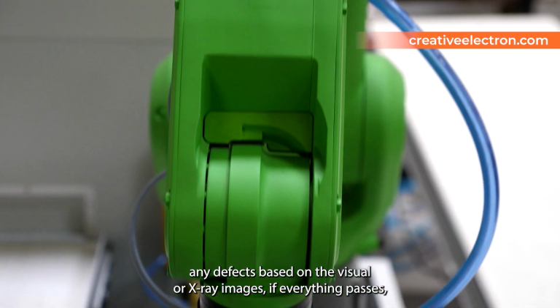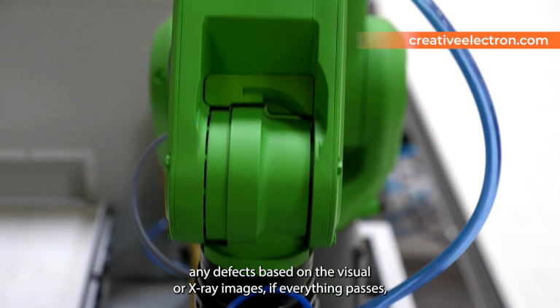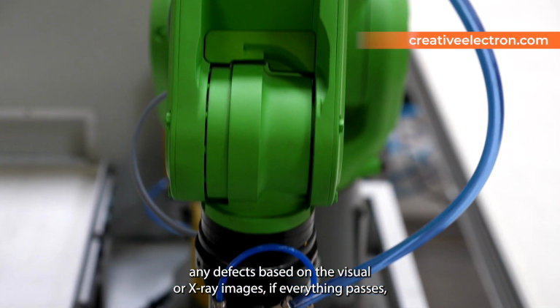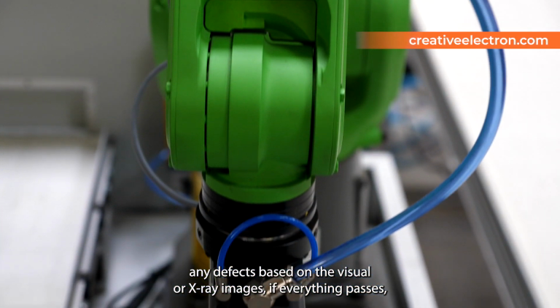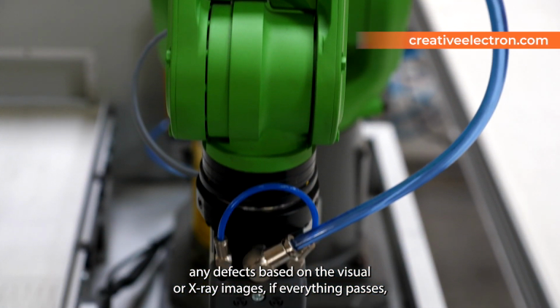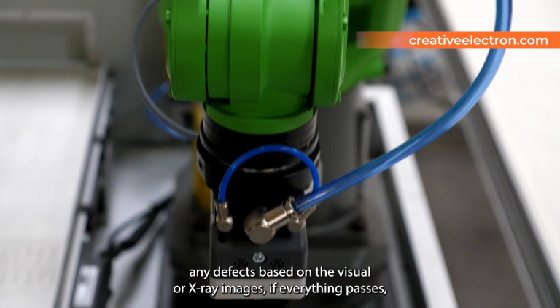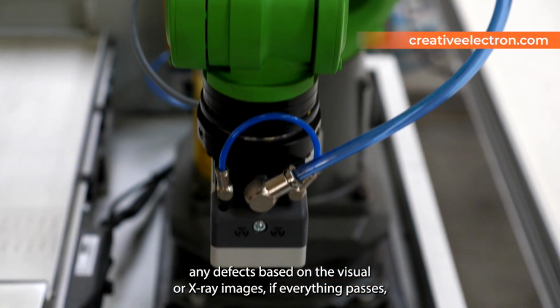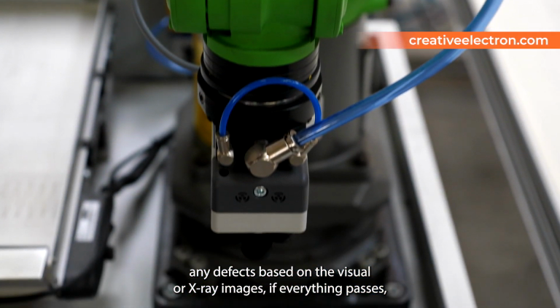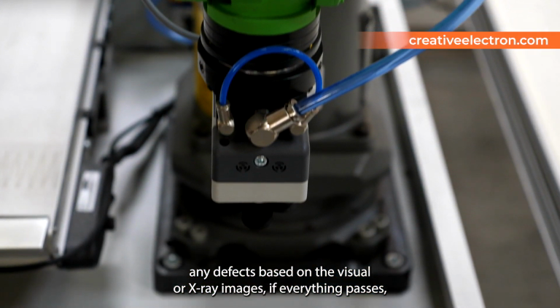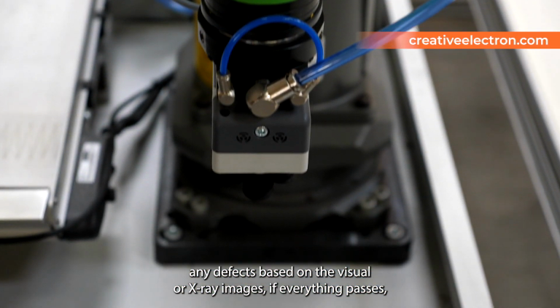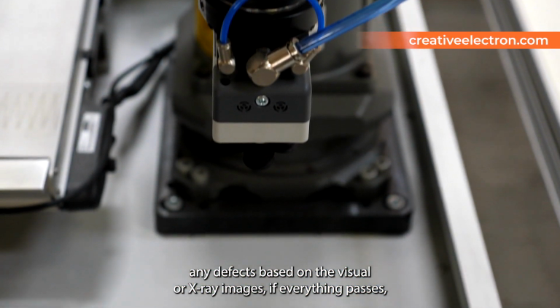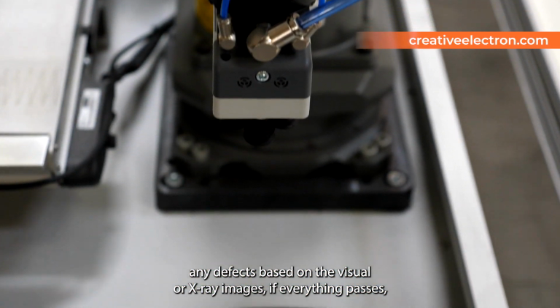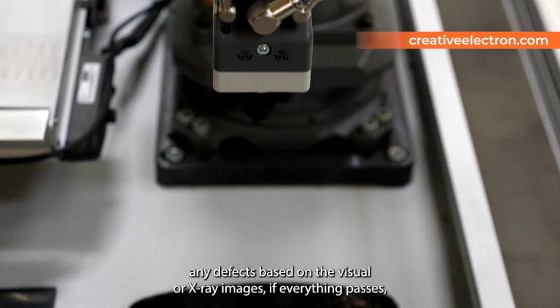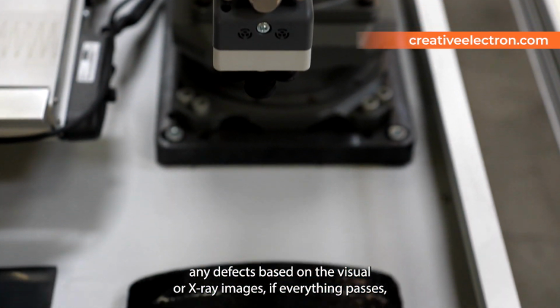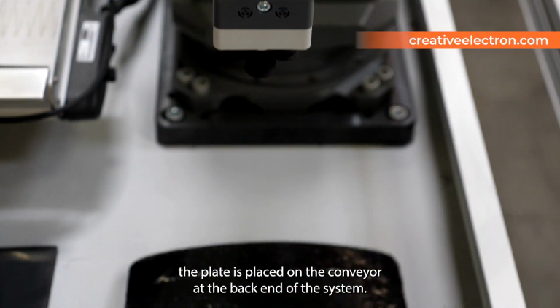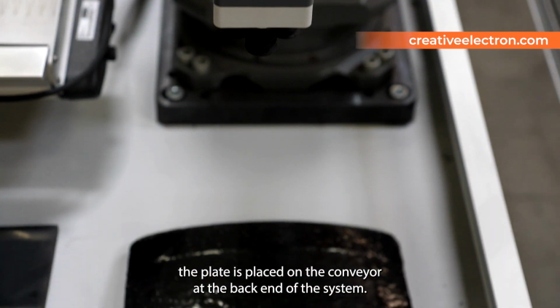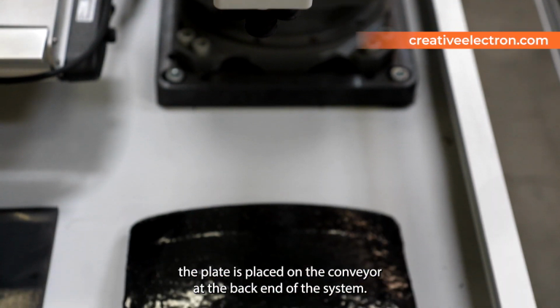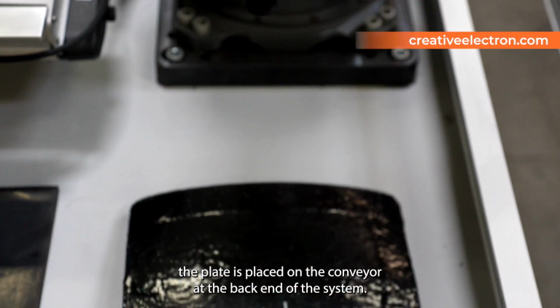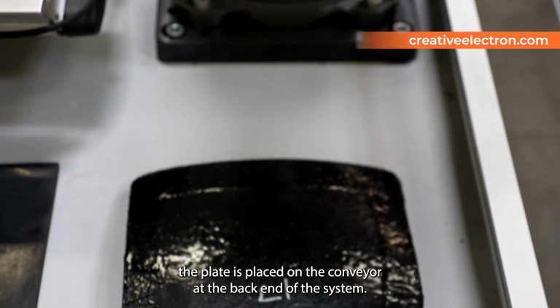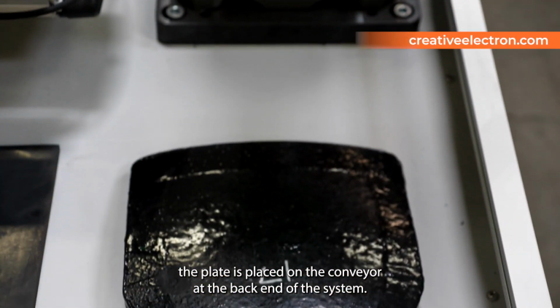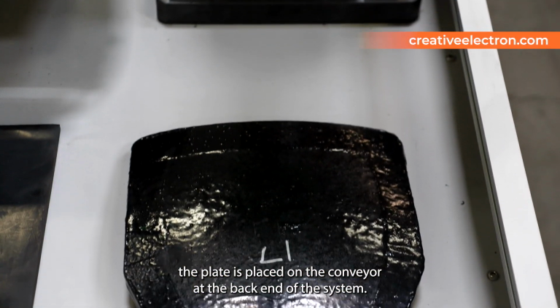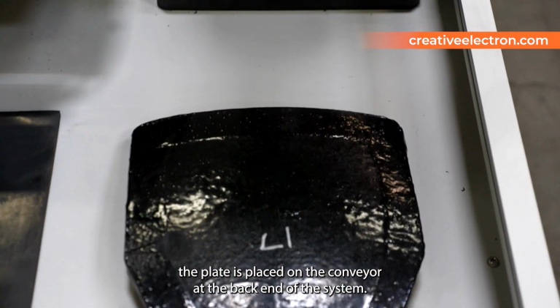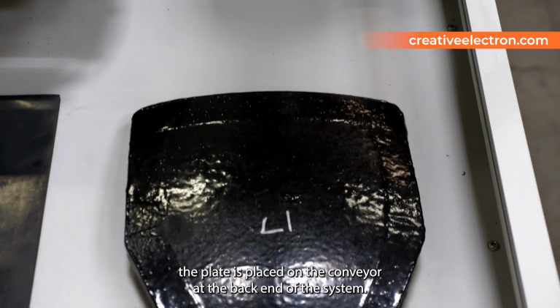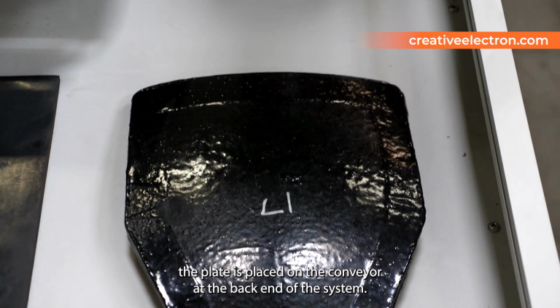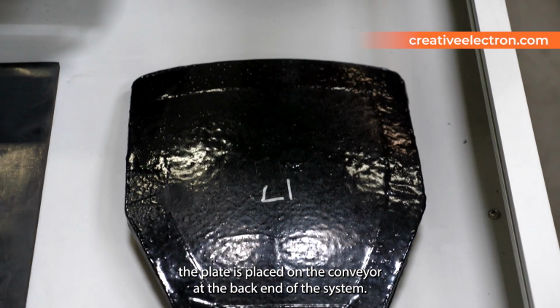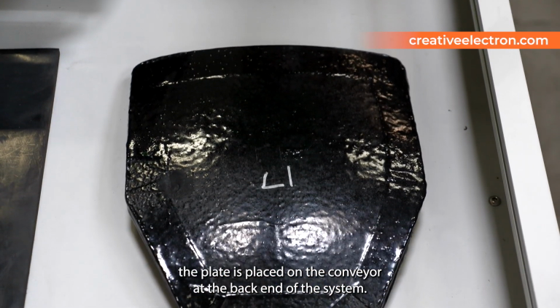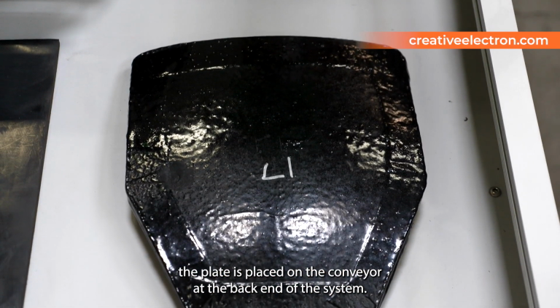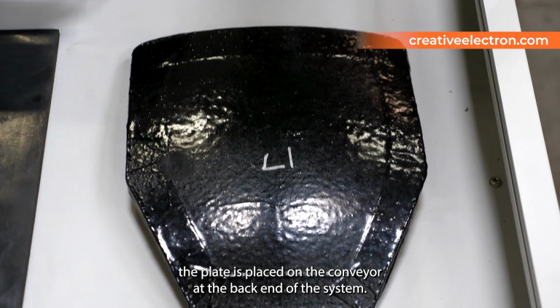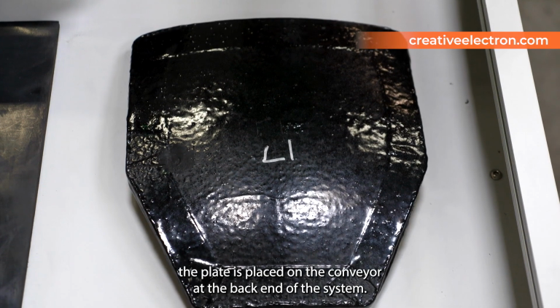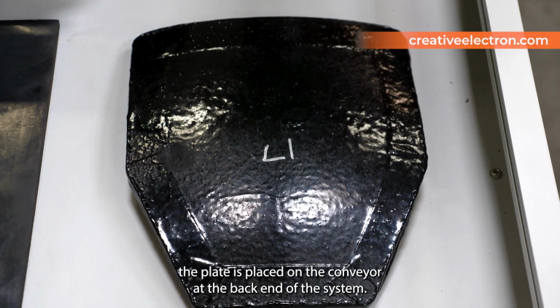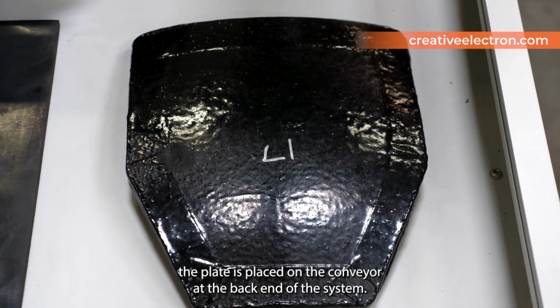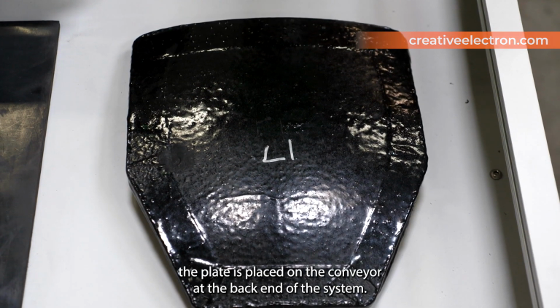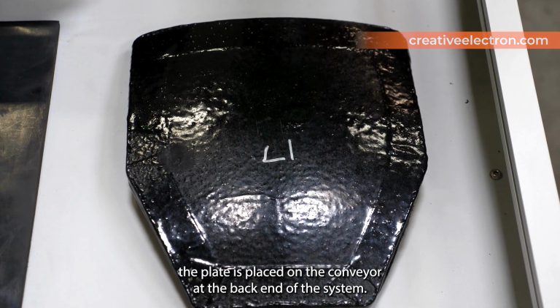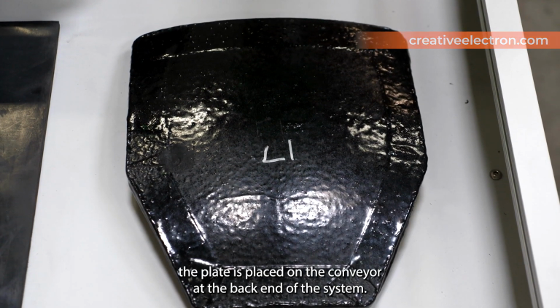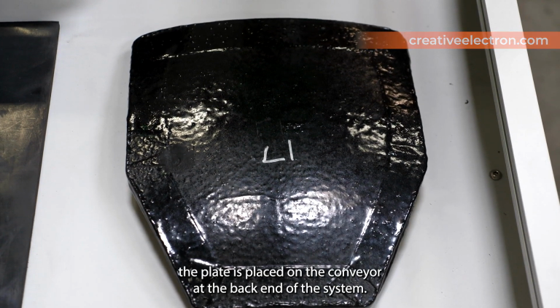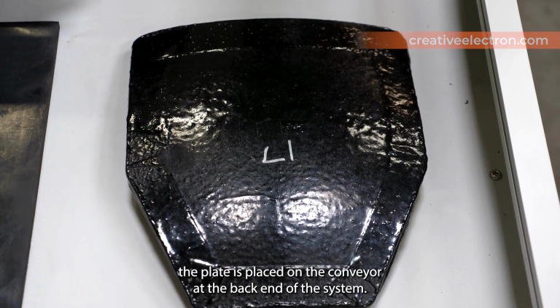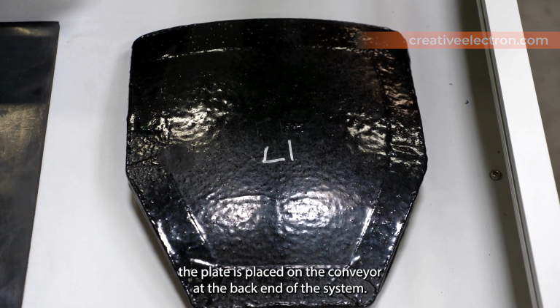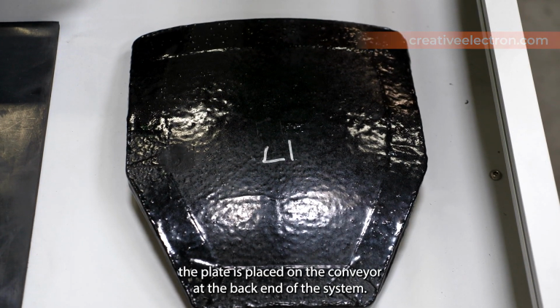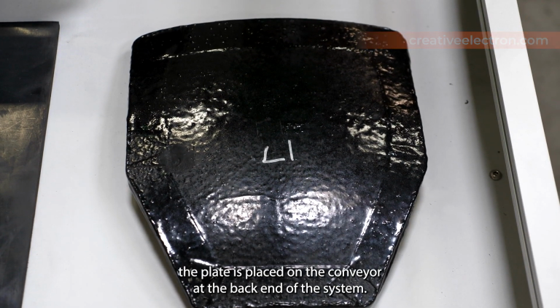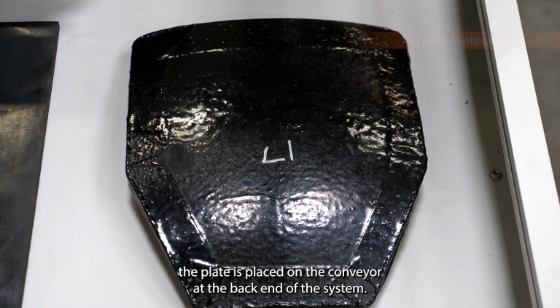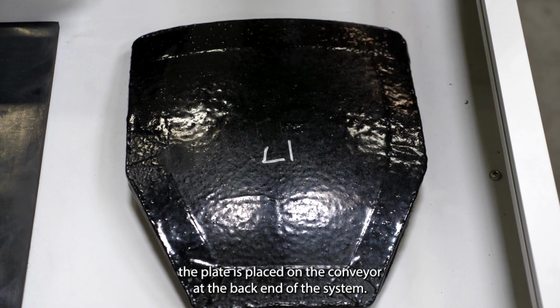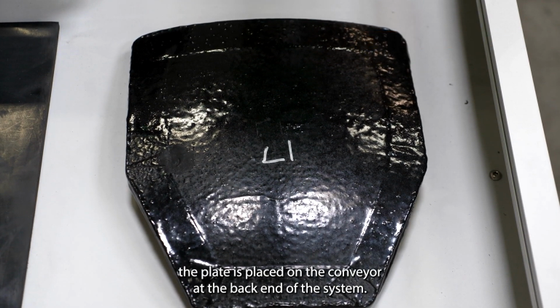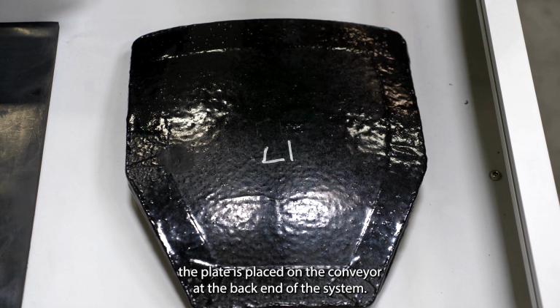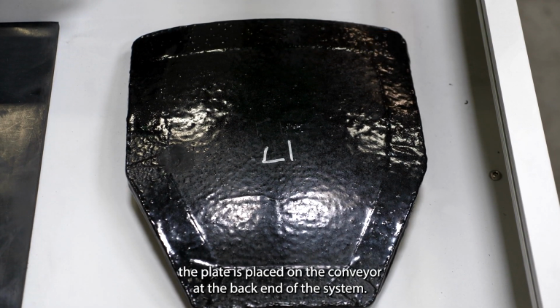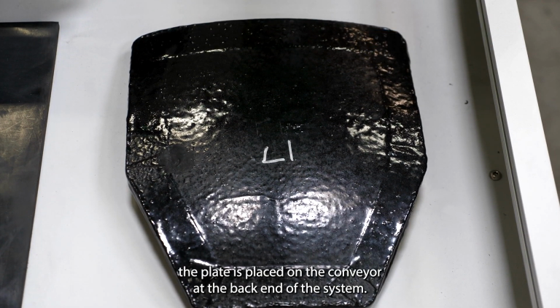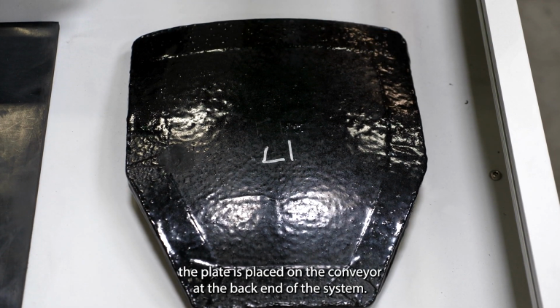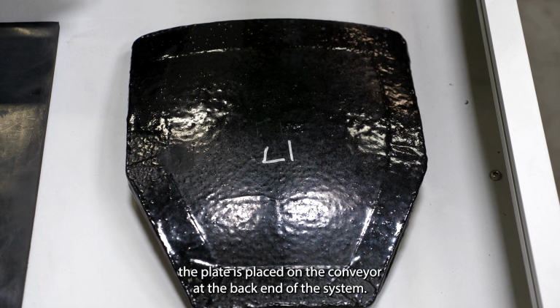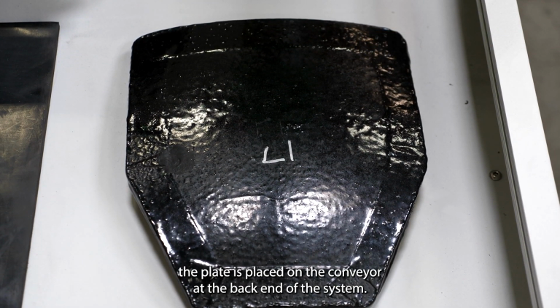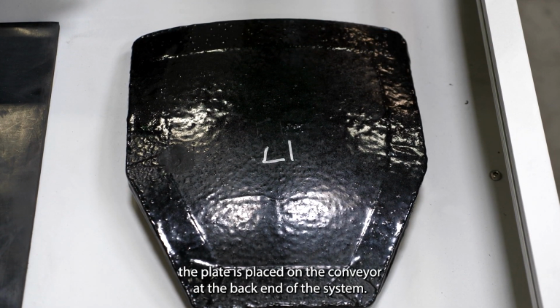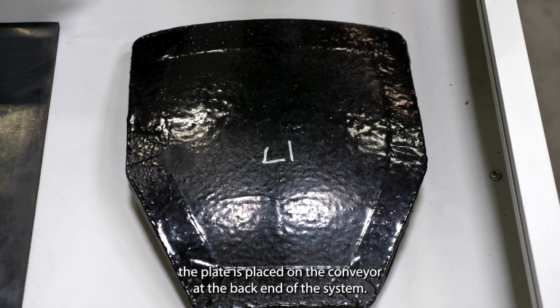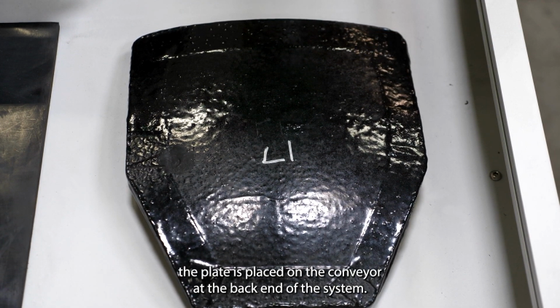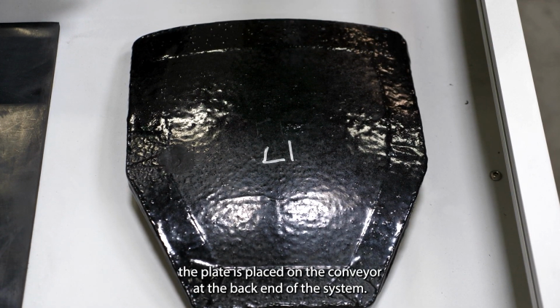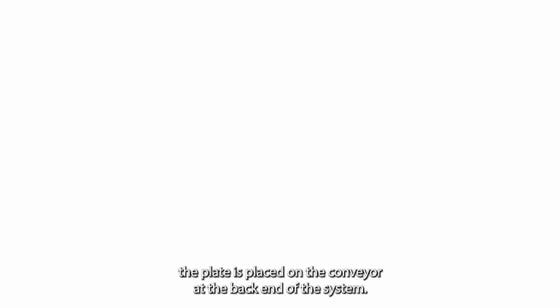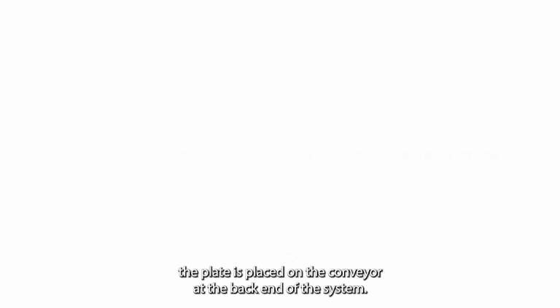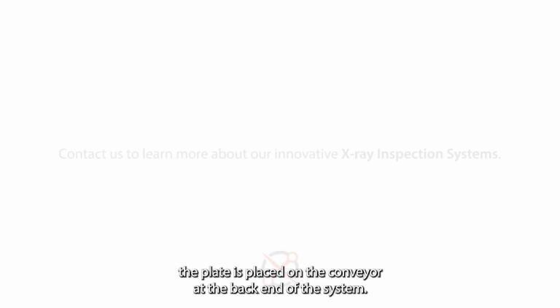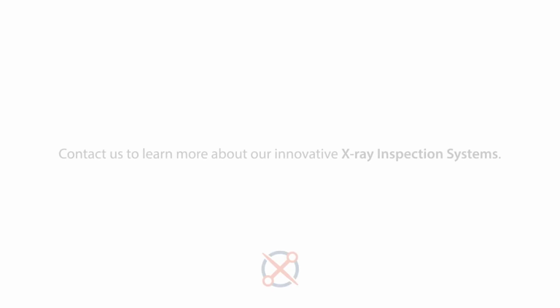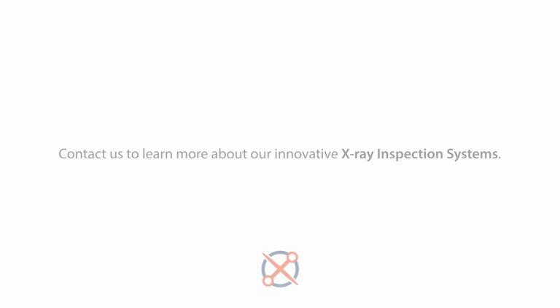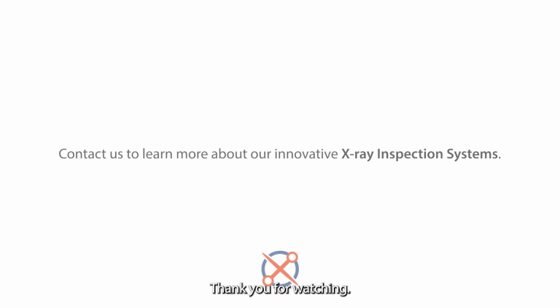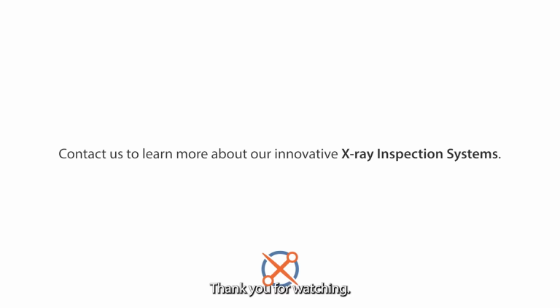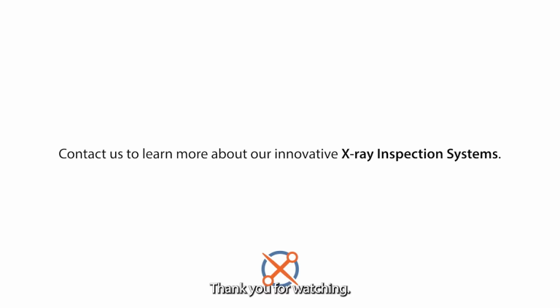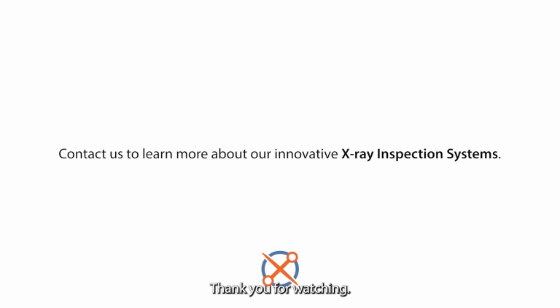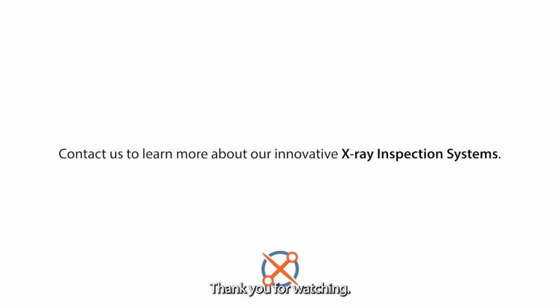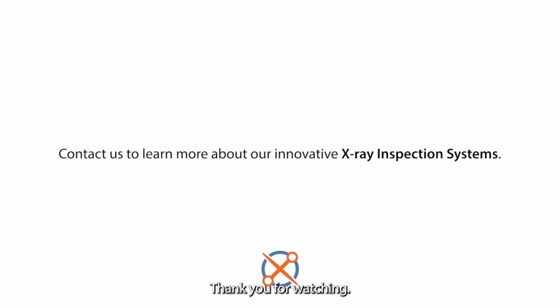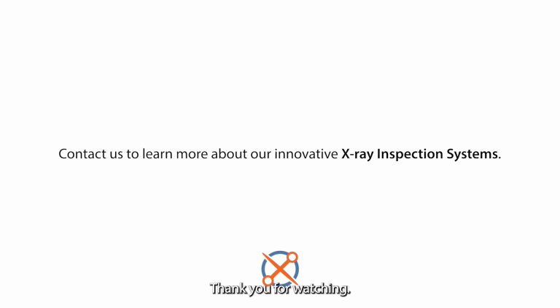If everything passes, the plate is placed on the conveyor at the back end of the system. Thank you for watching.